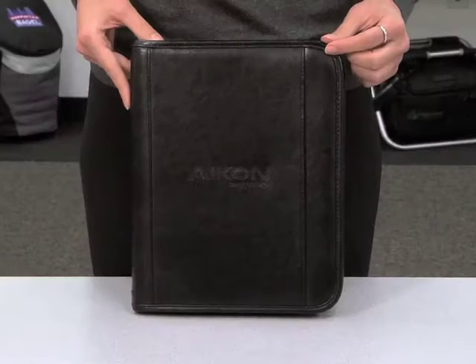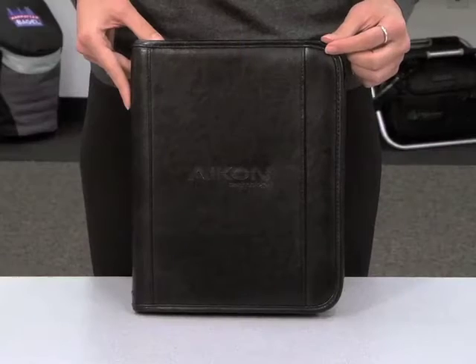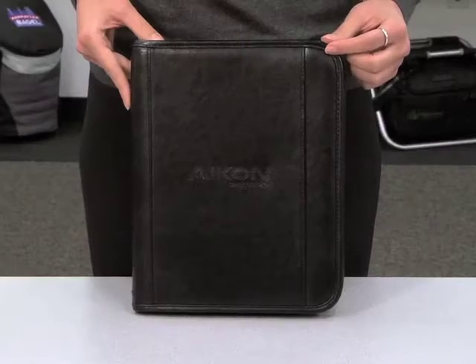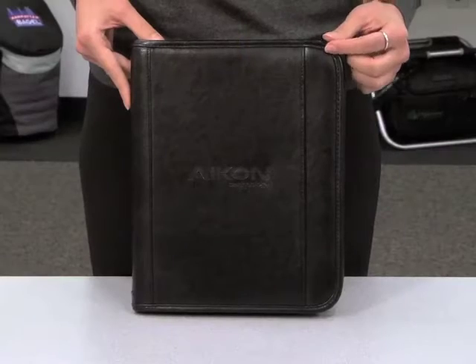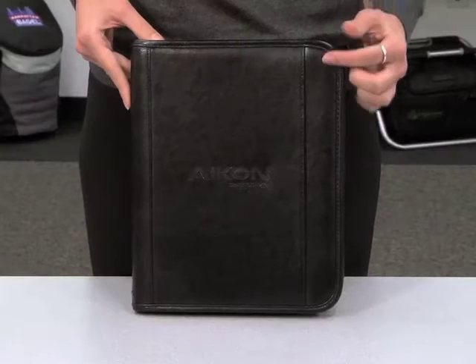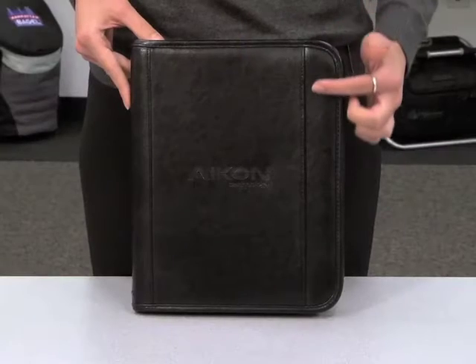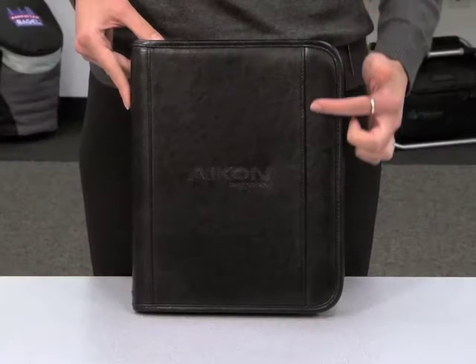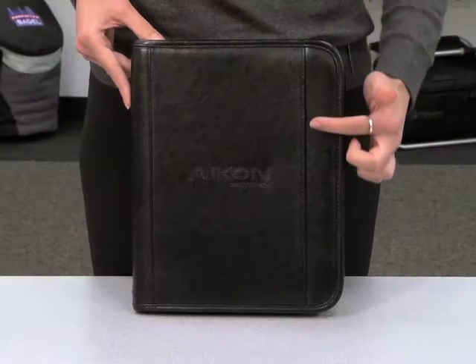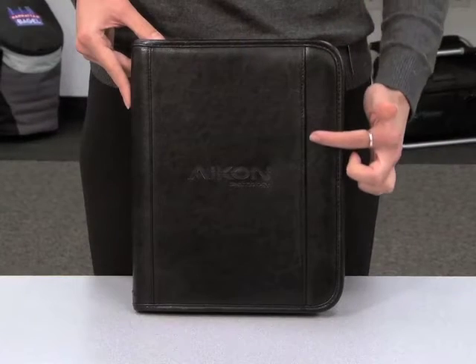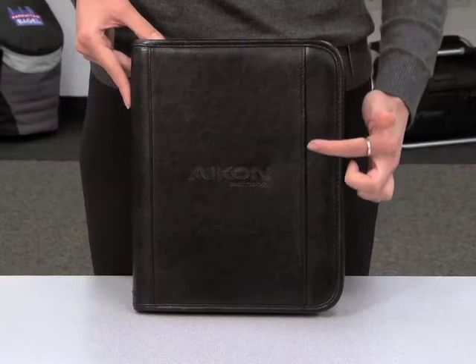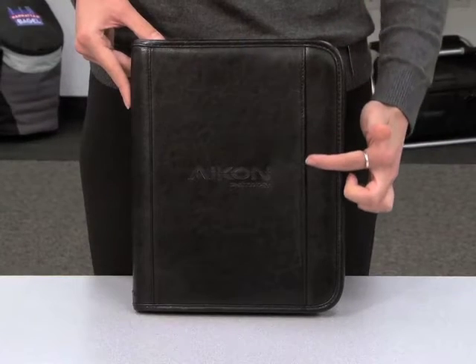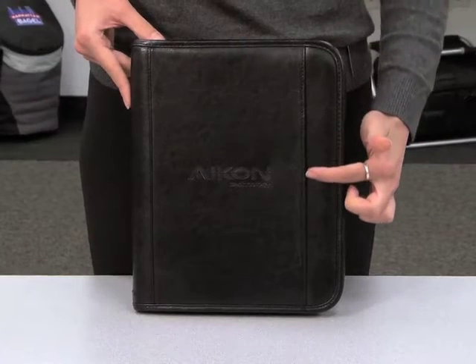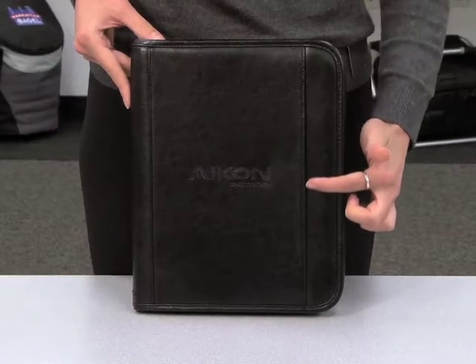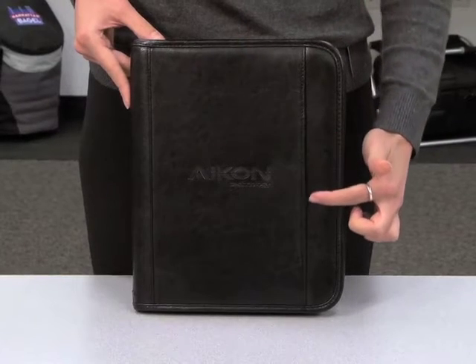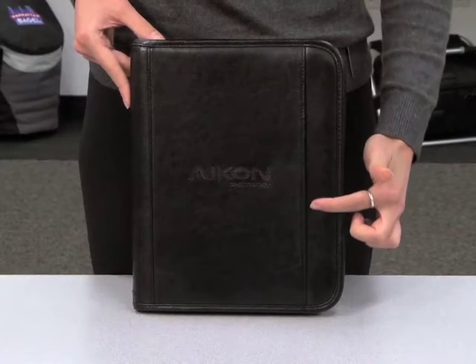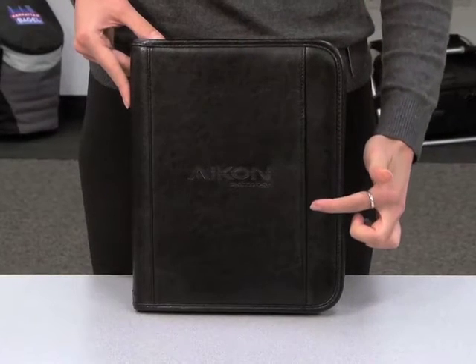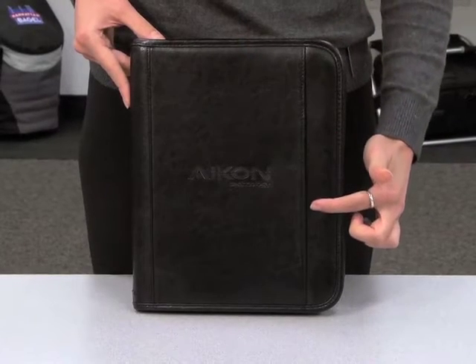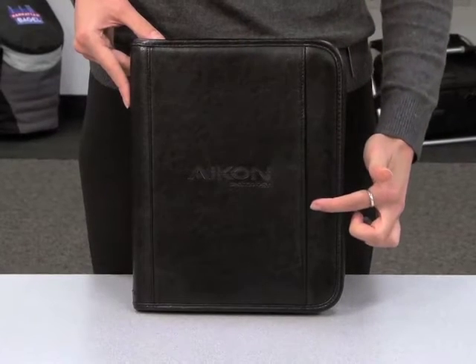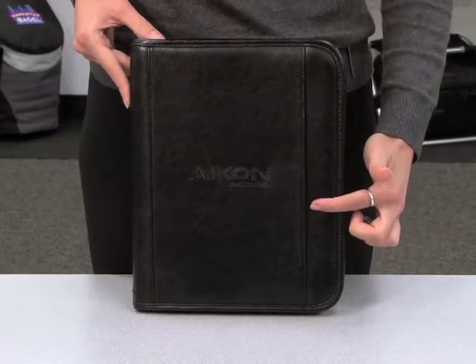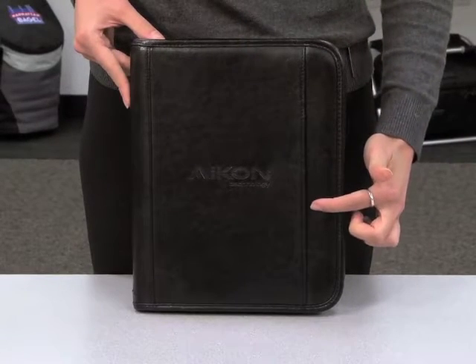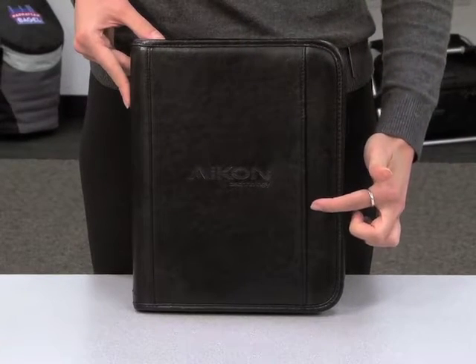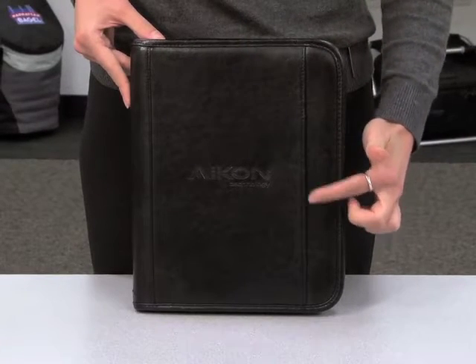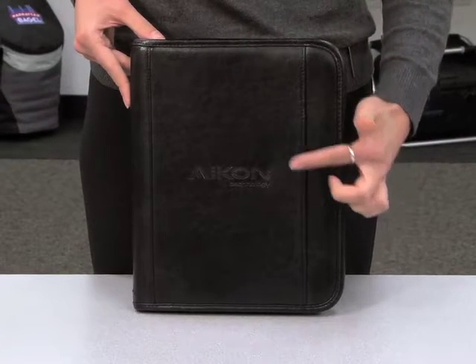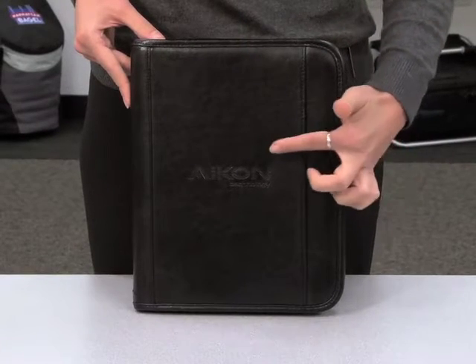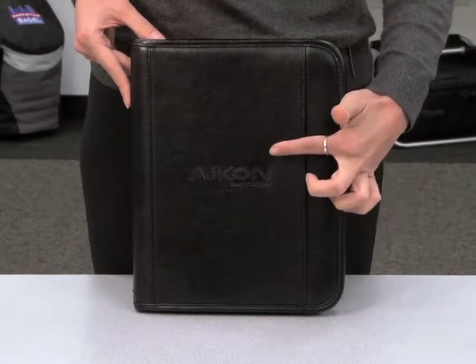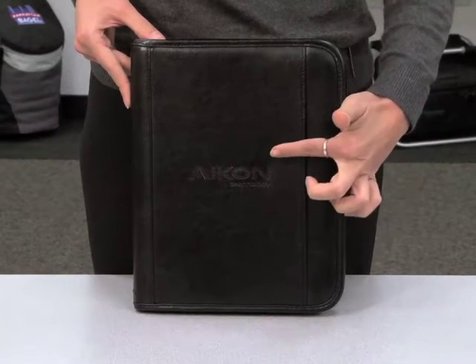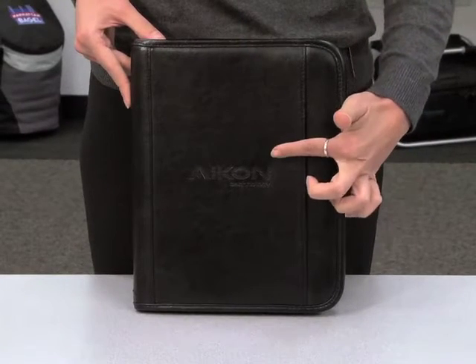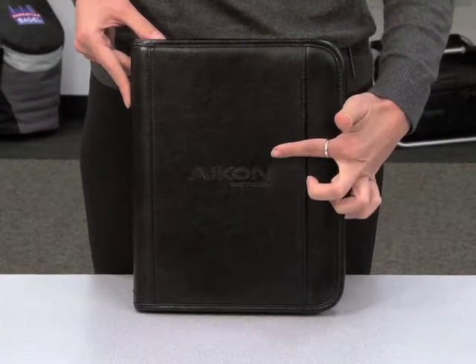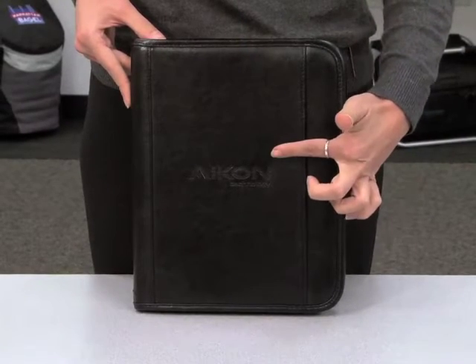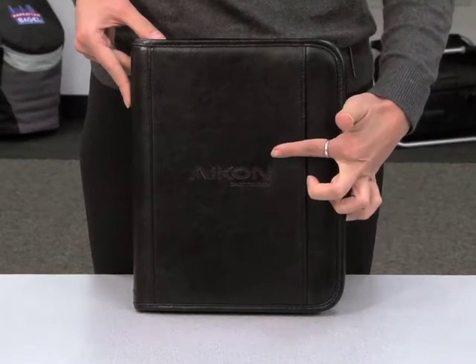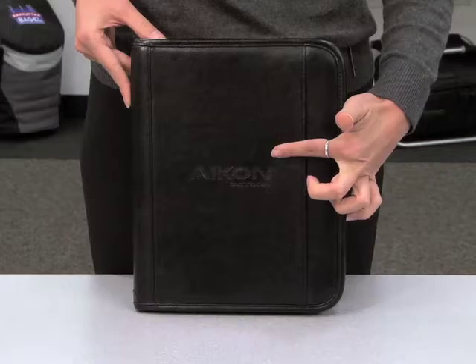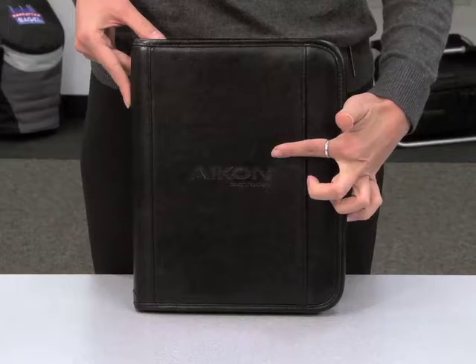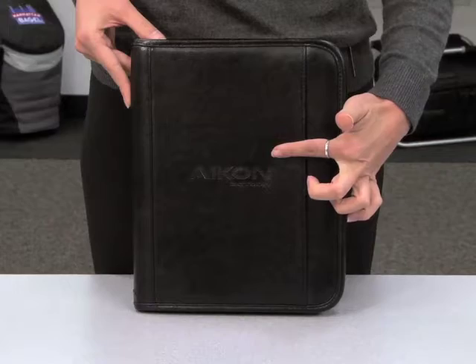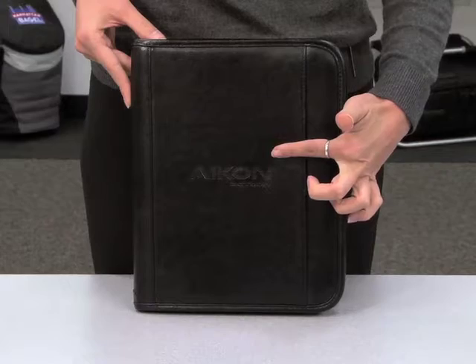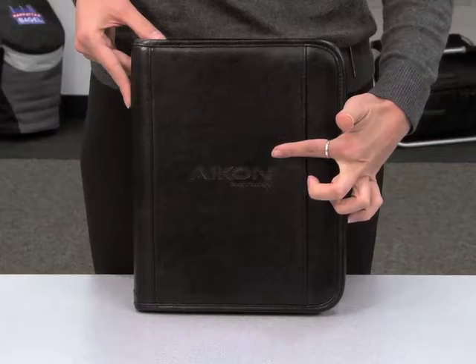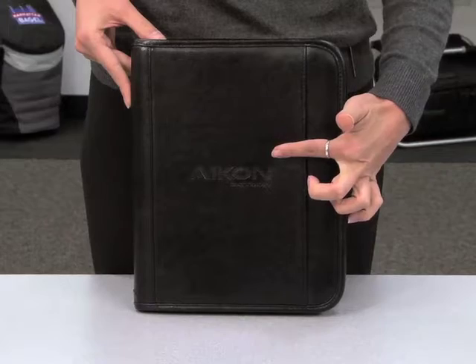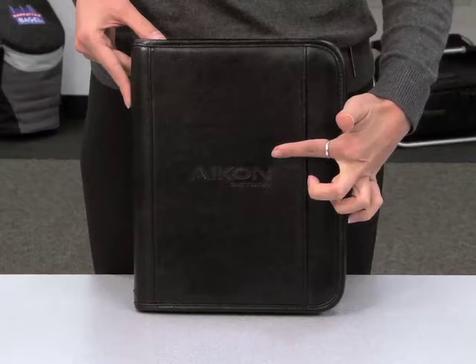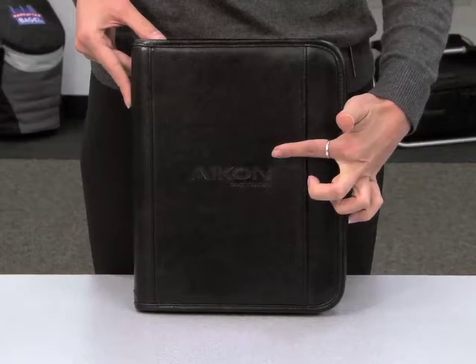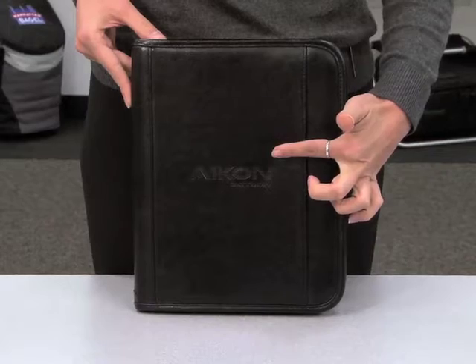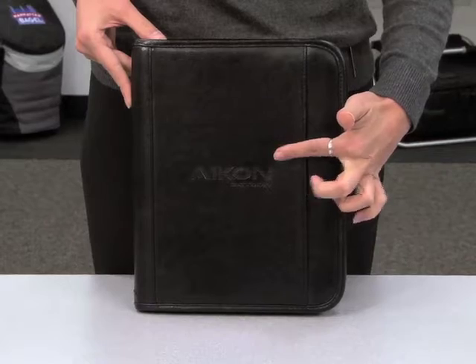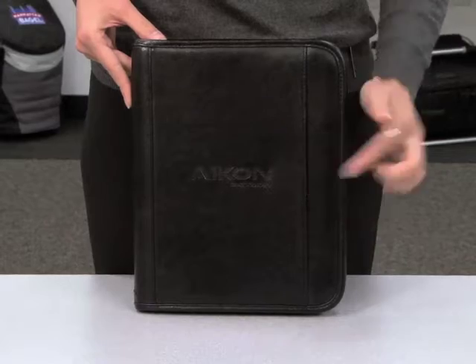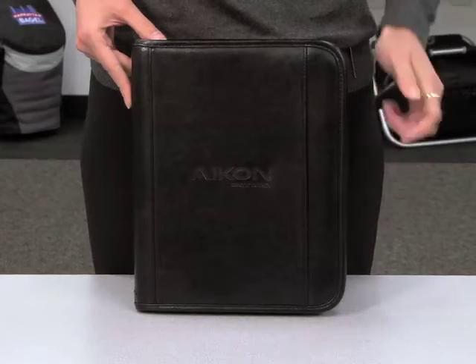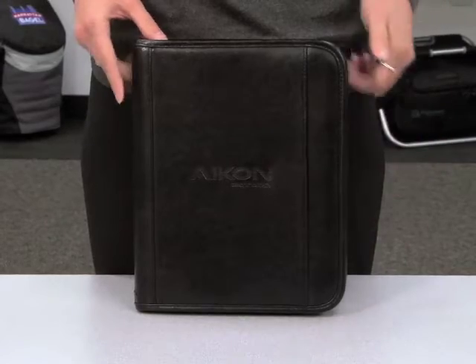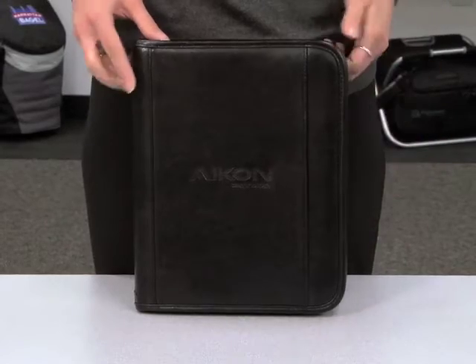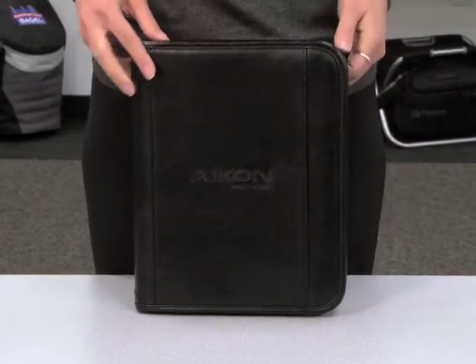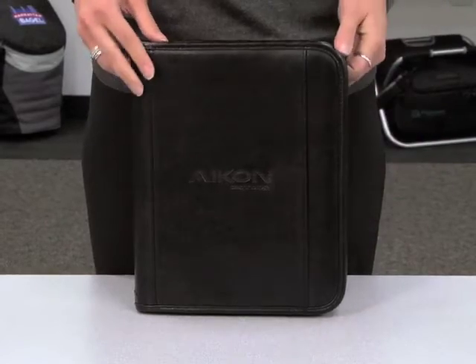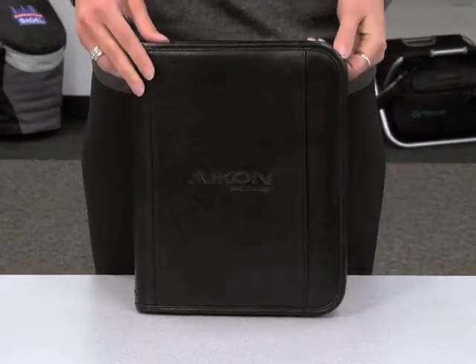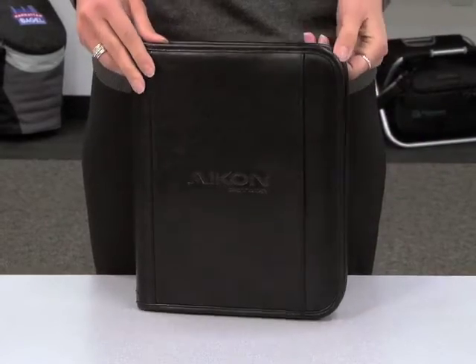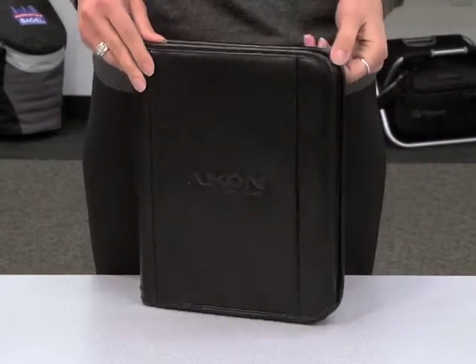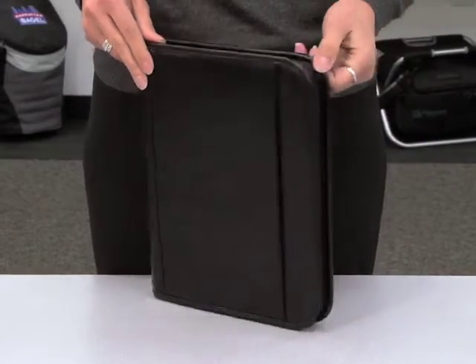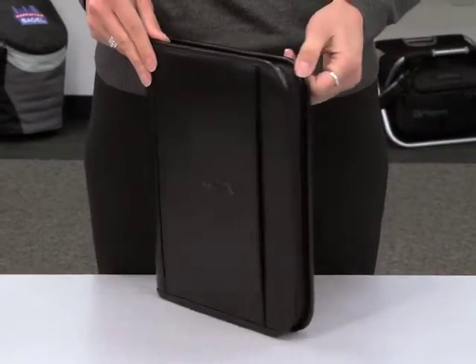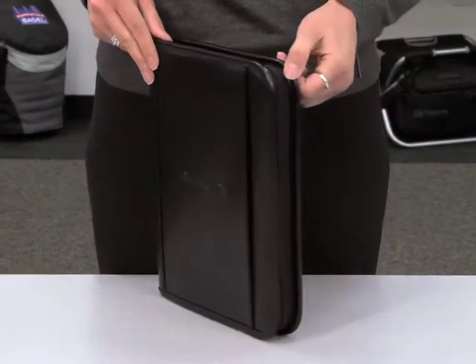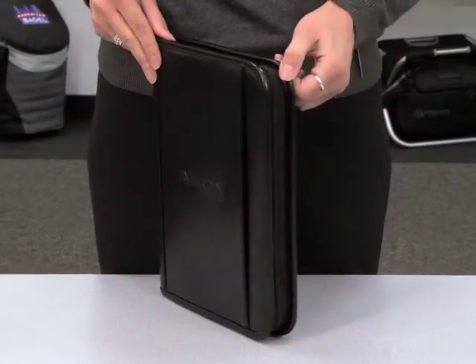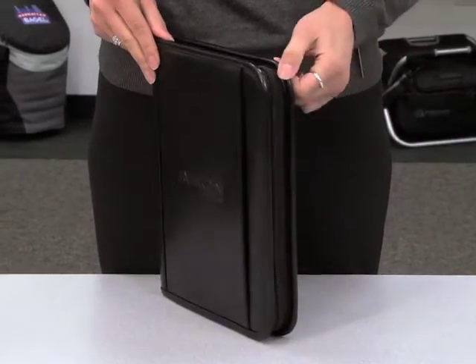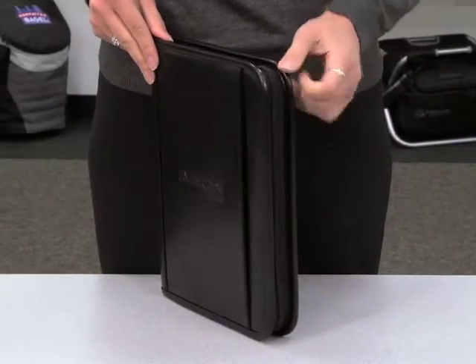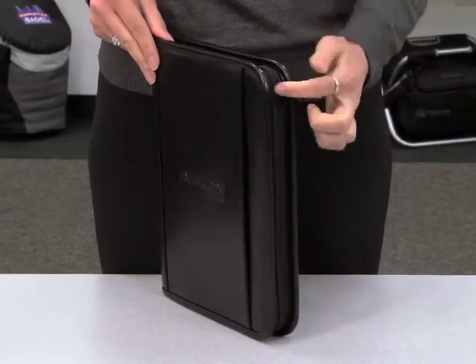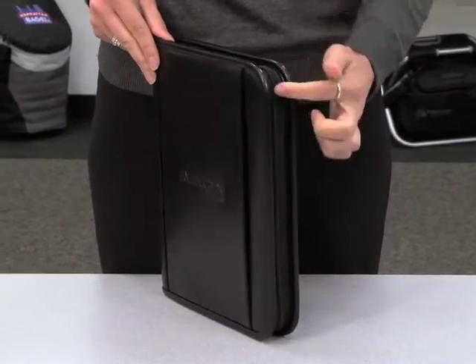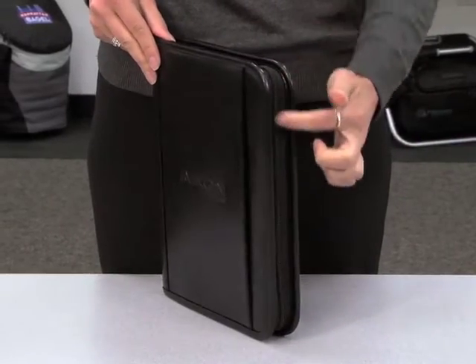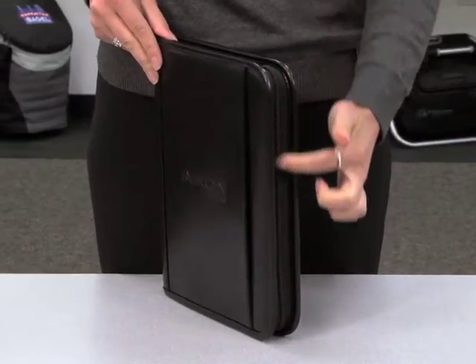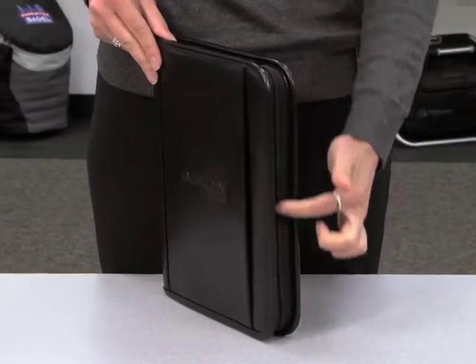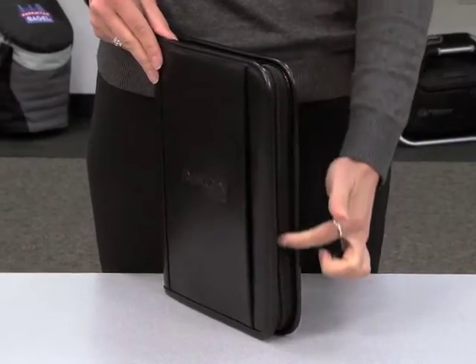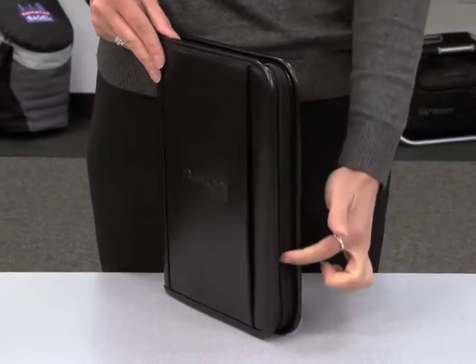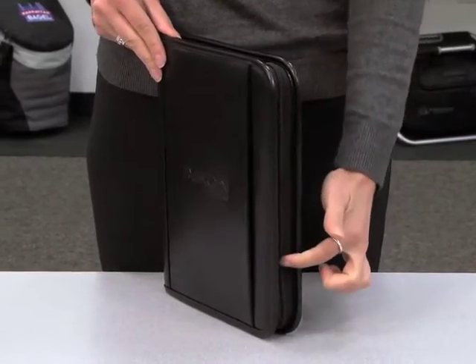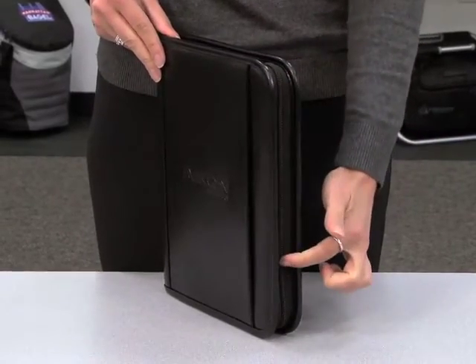This item features a front slash pocket that can be screen printed or debossed, and features a full zippered closure.